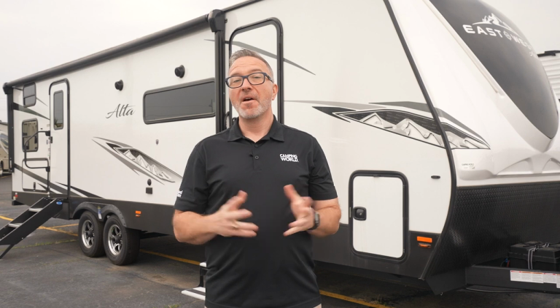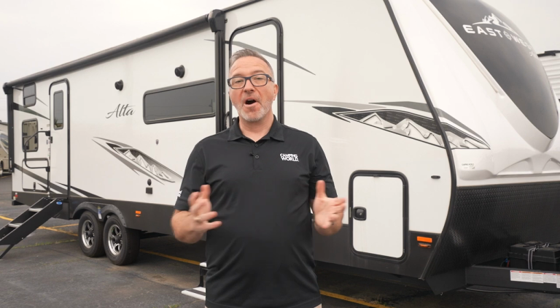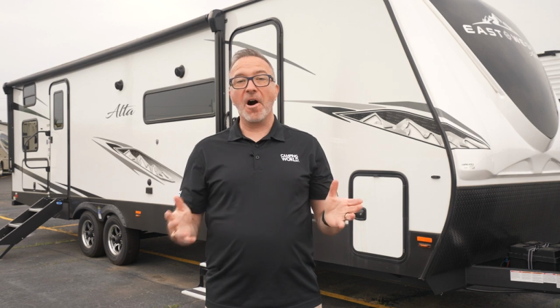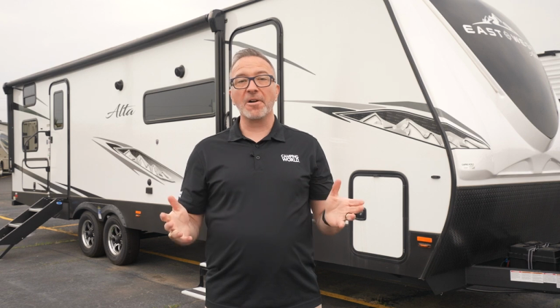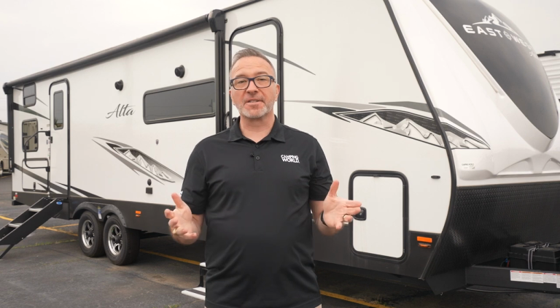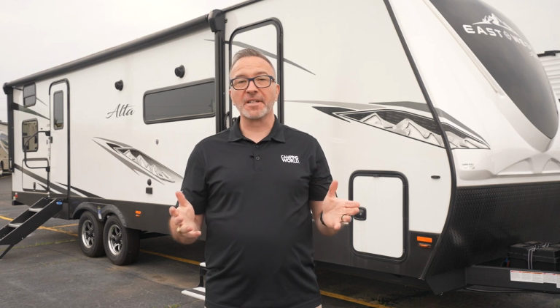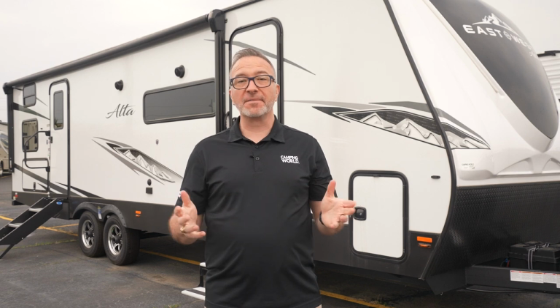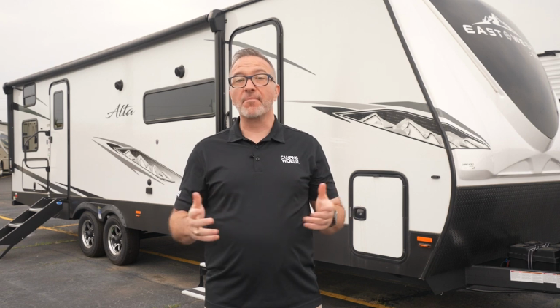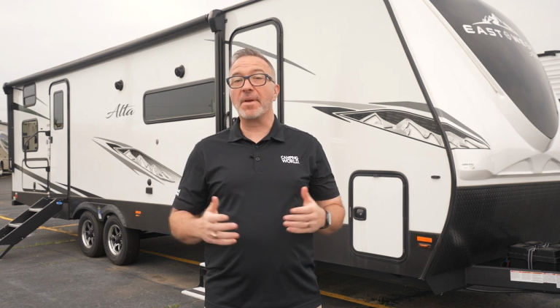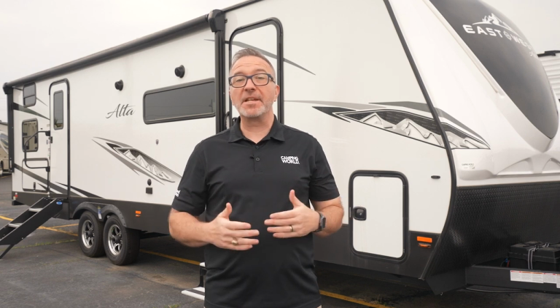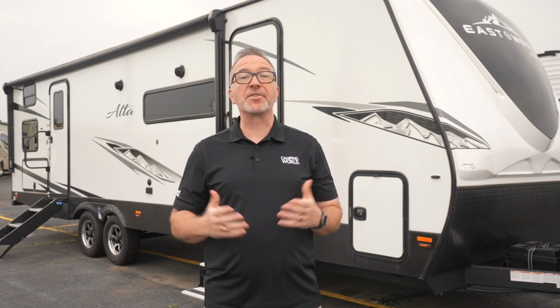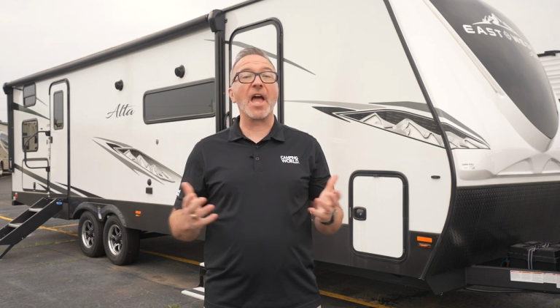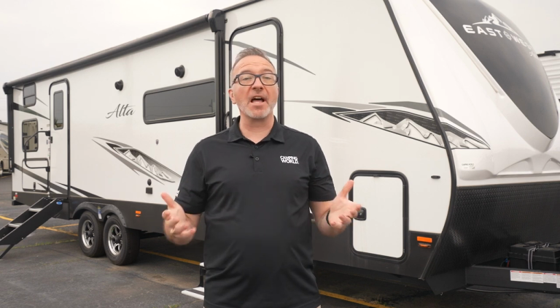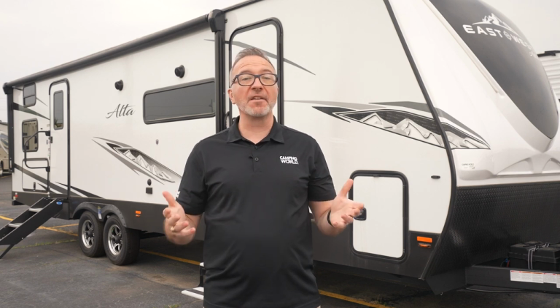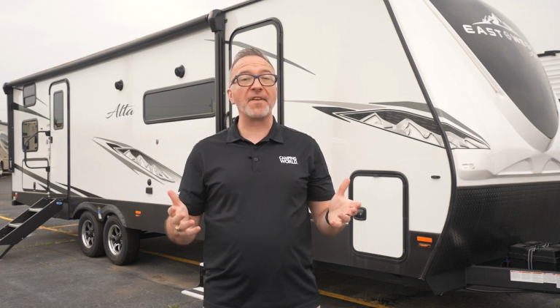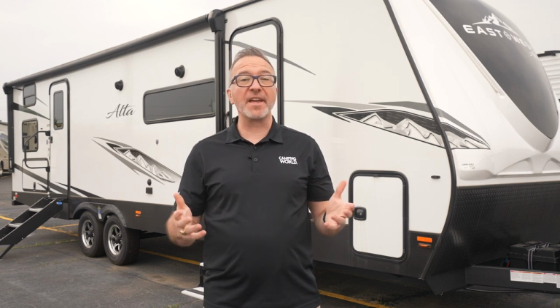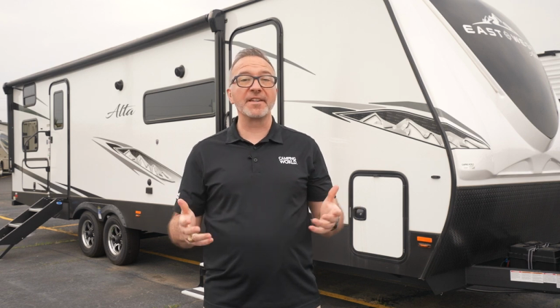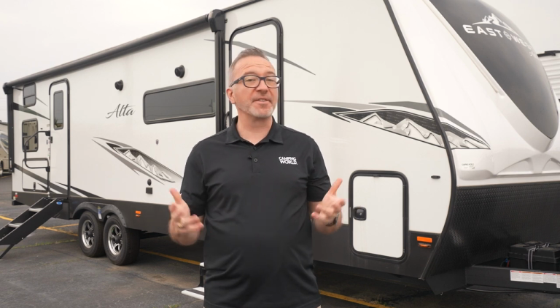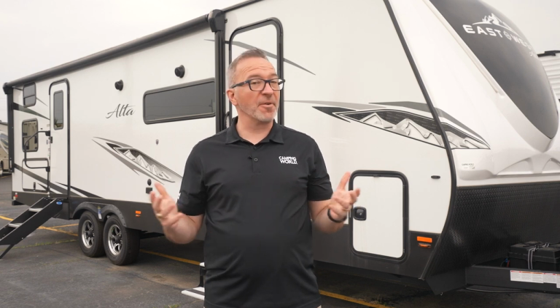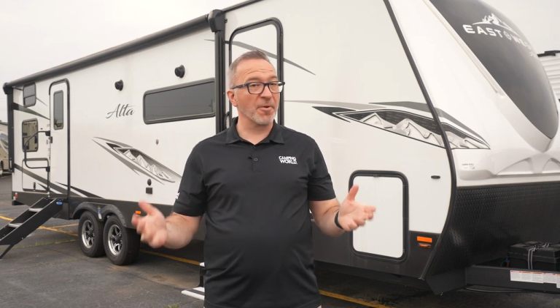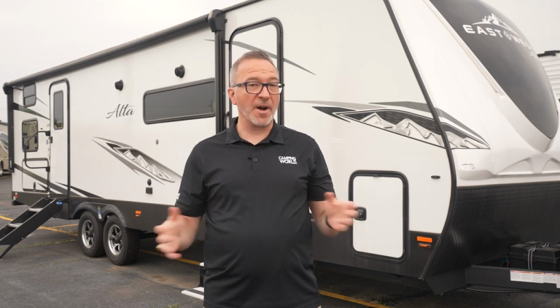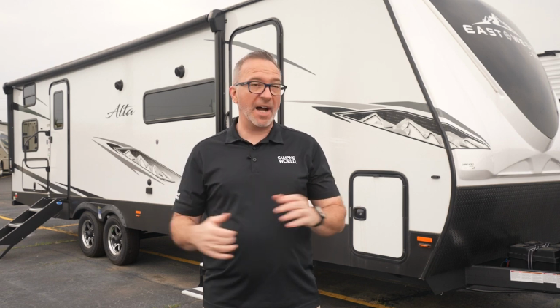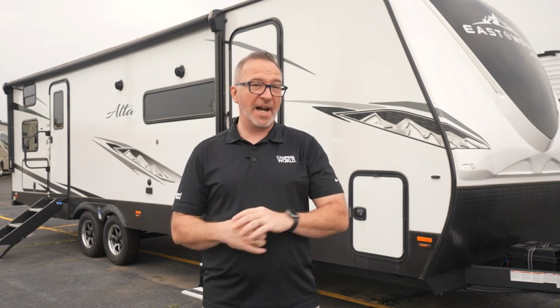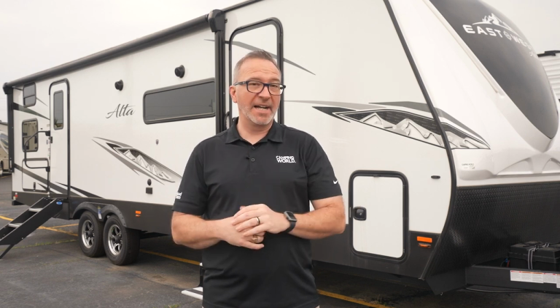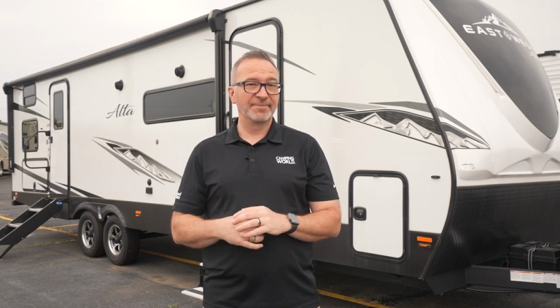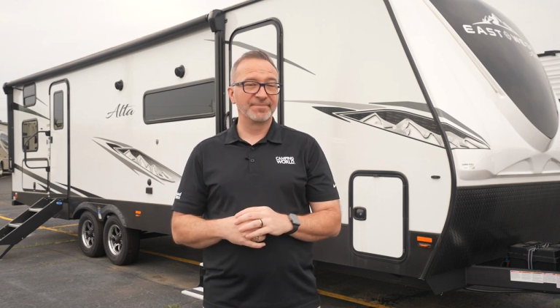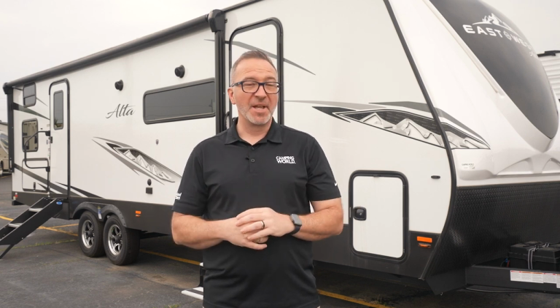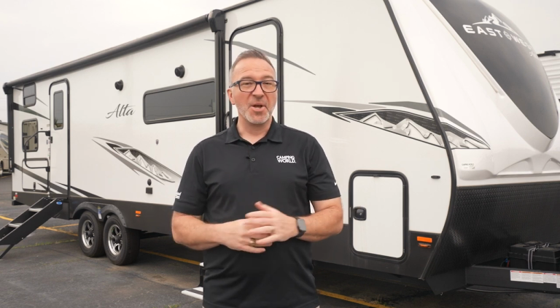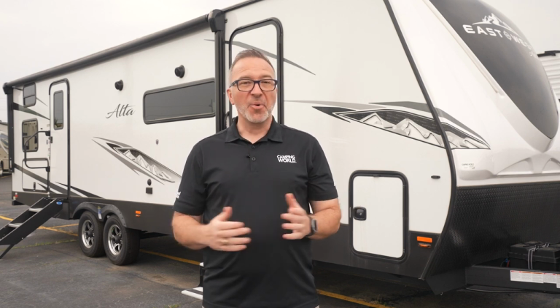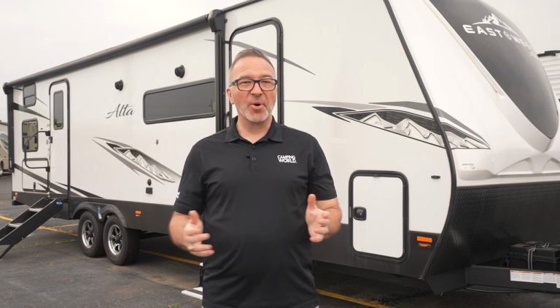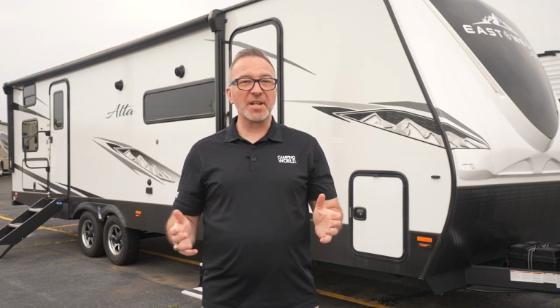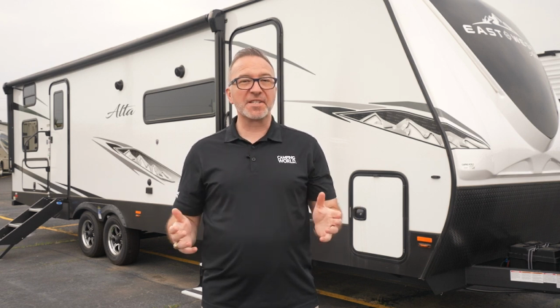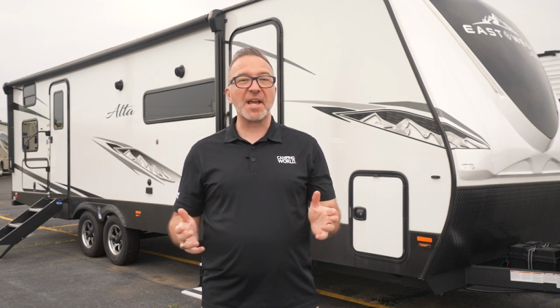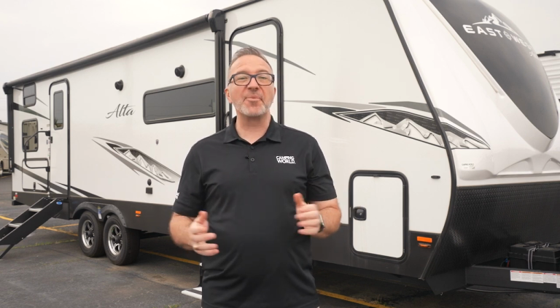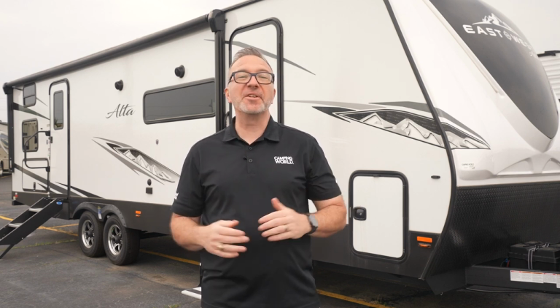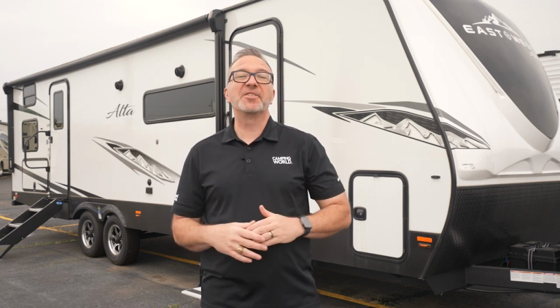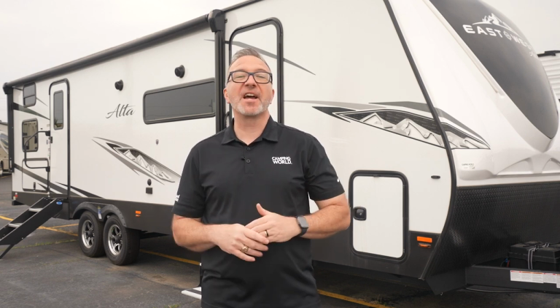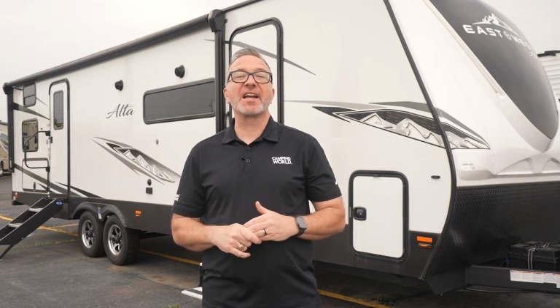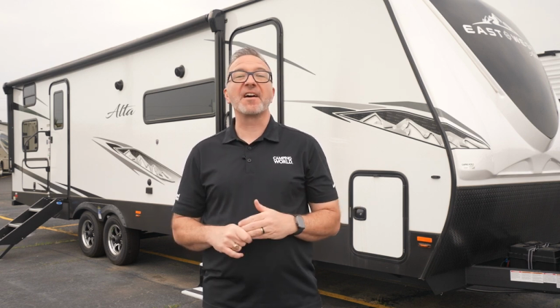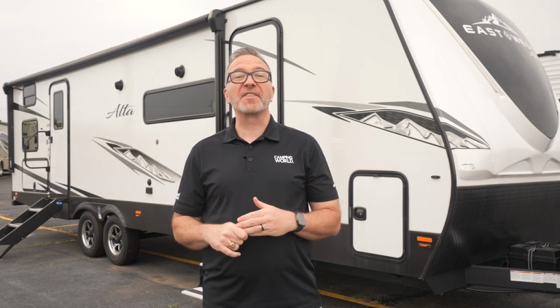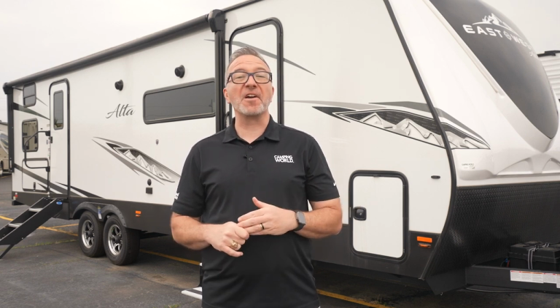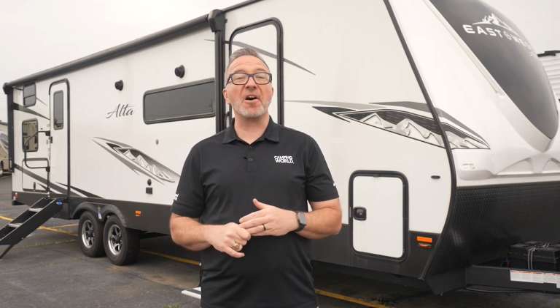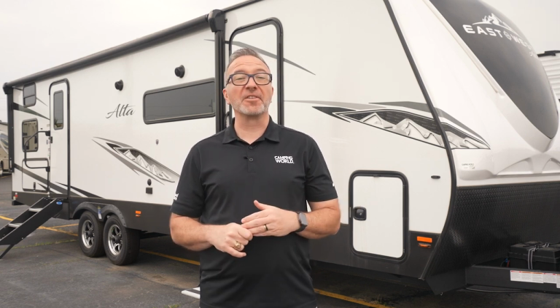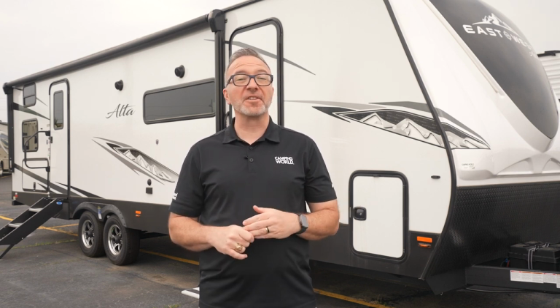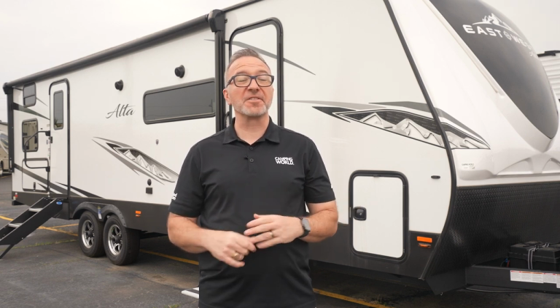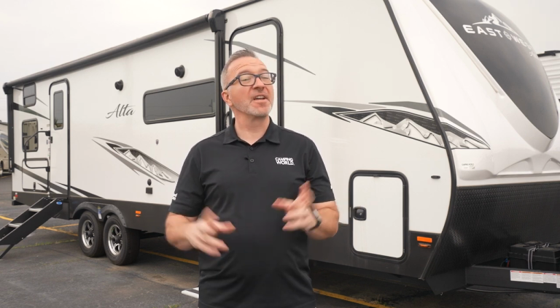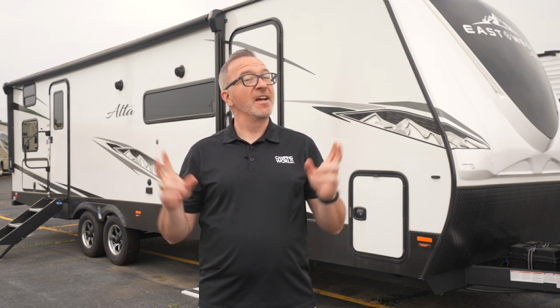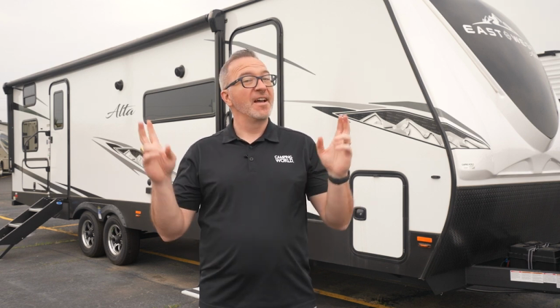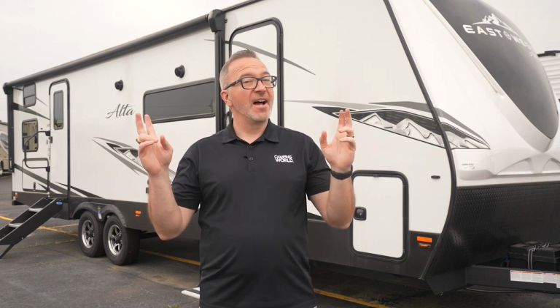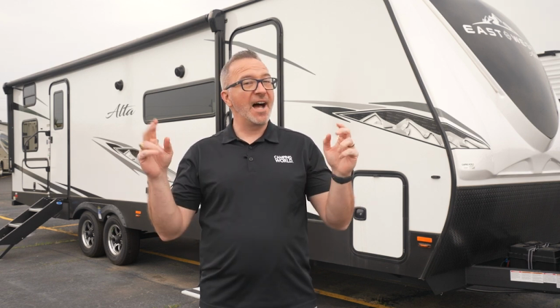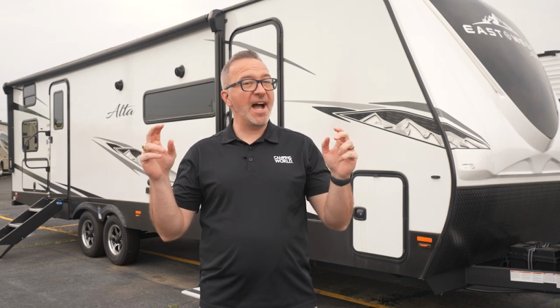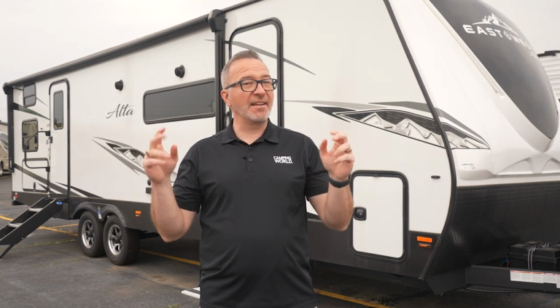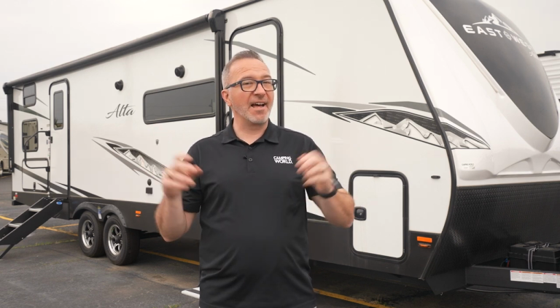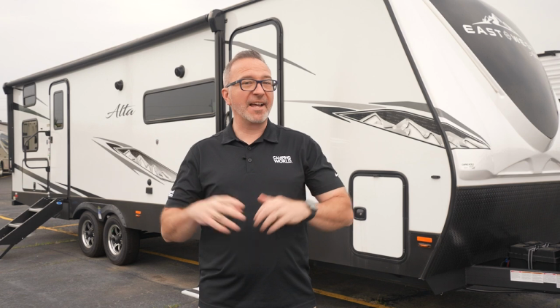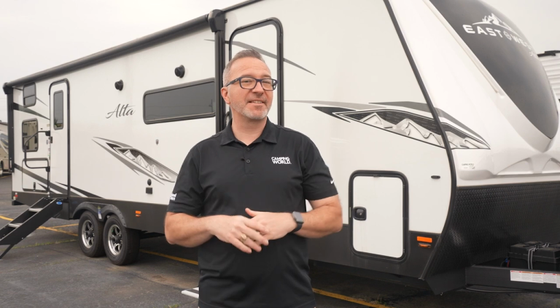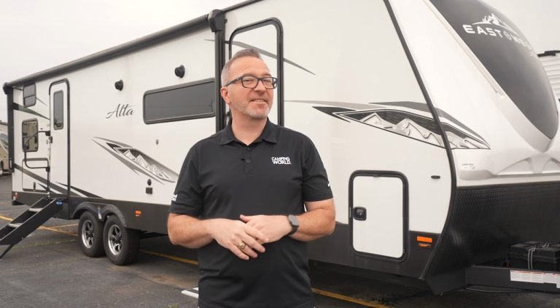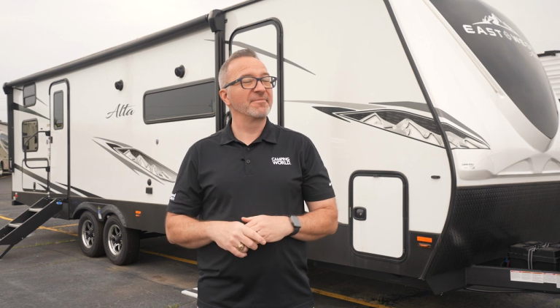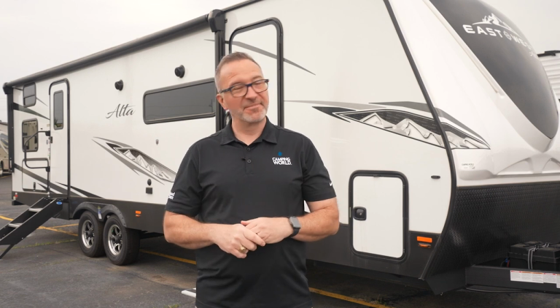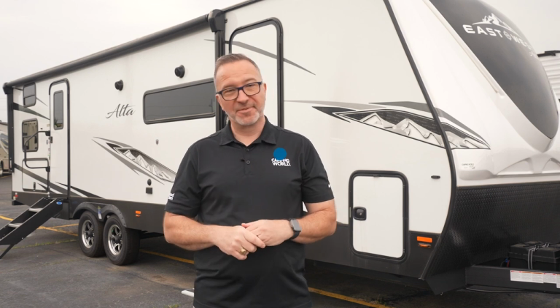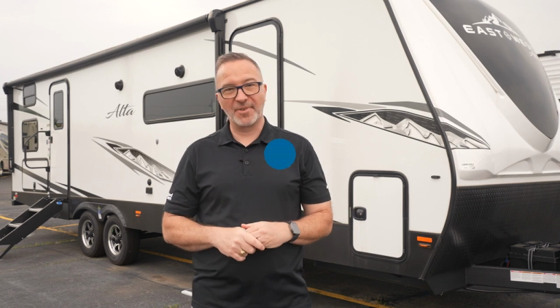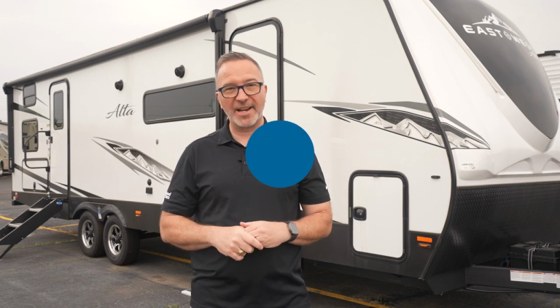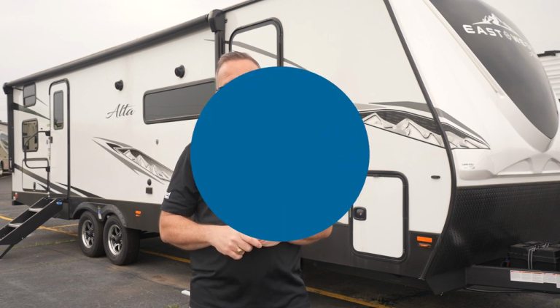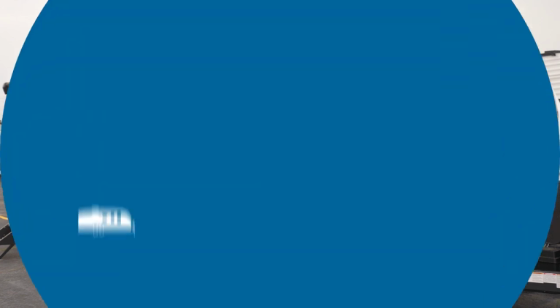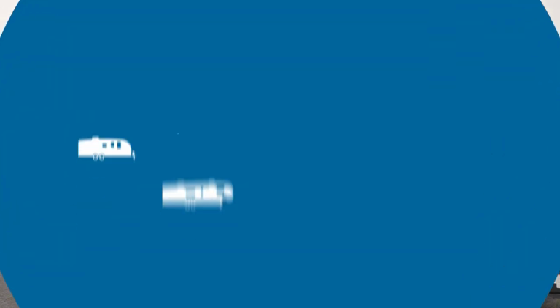Alta means elevated or high. What do you say we check out the Alta's highlights right now?